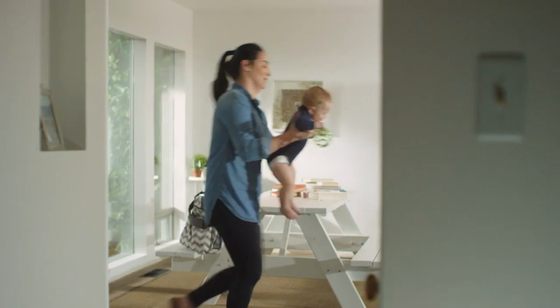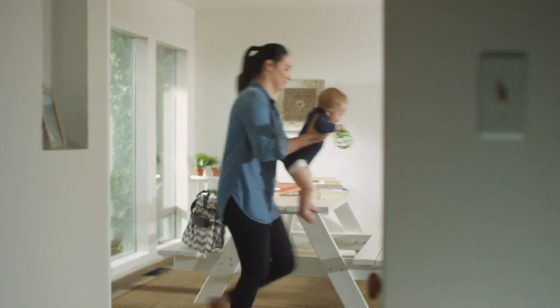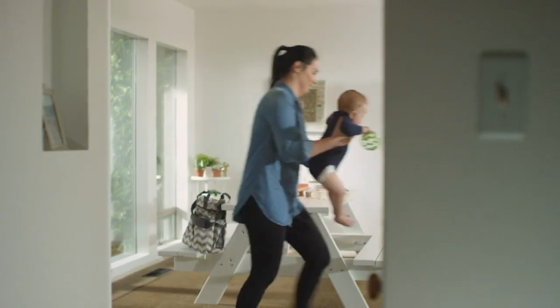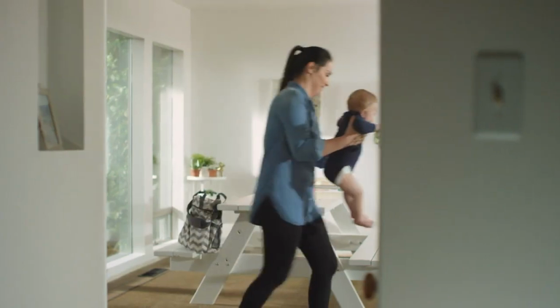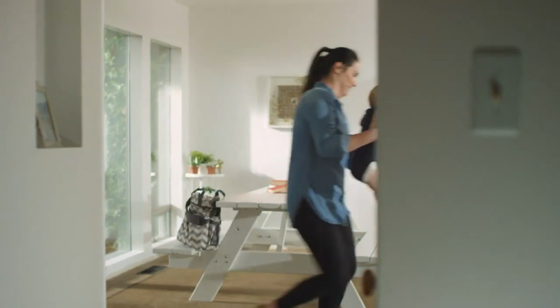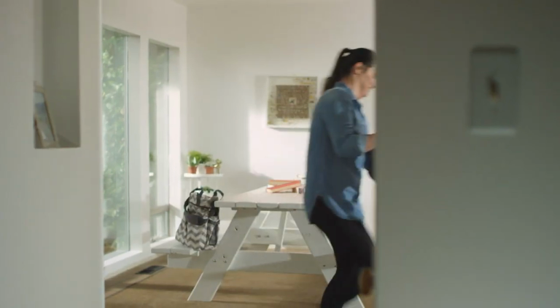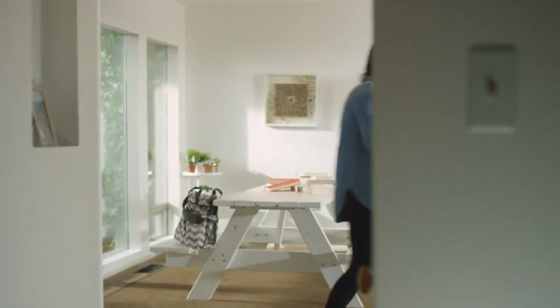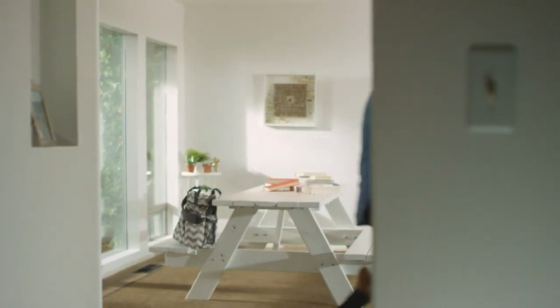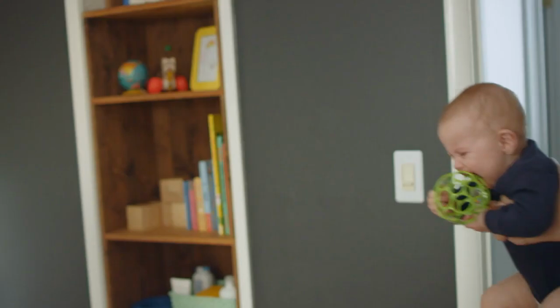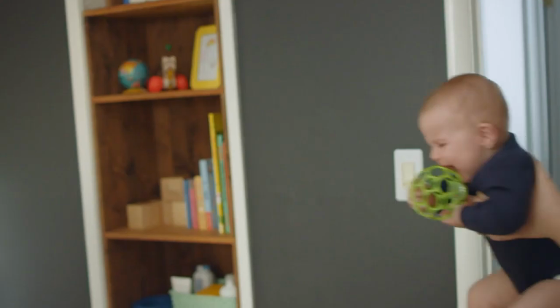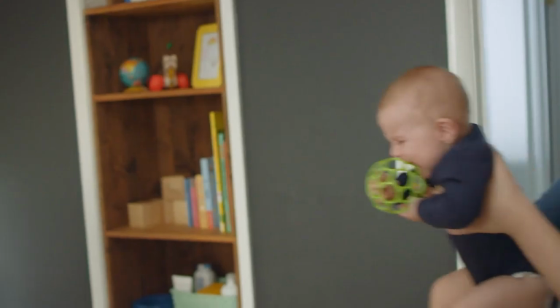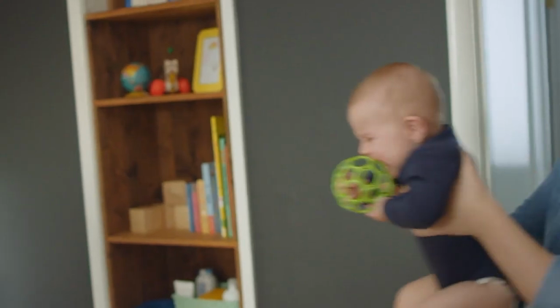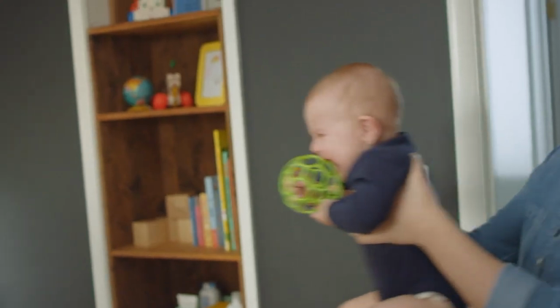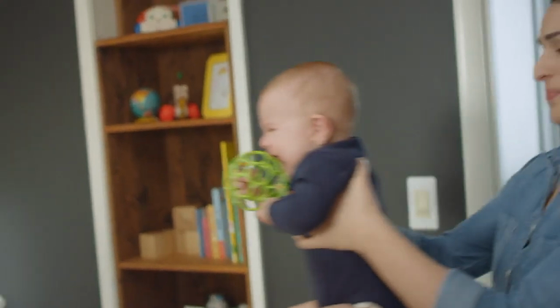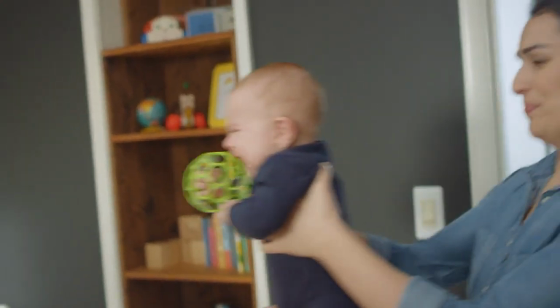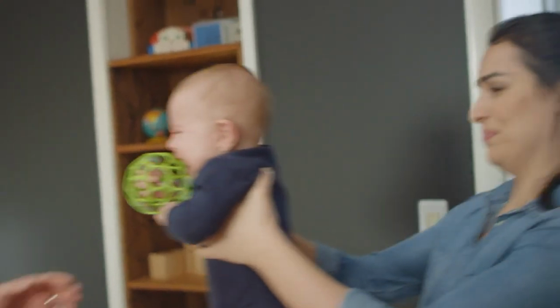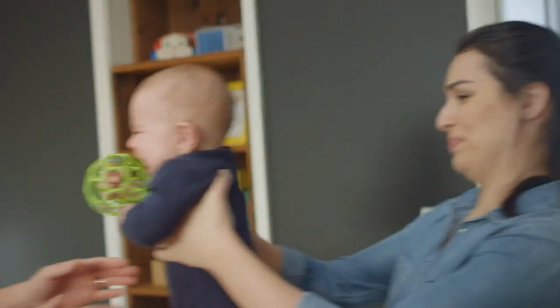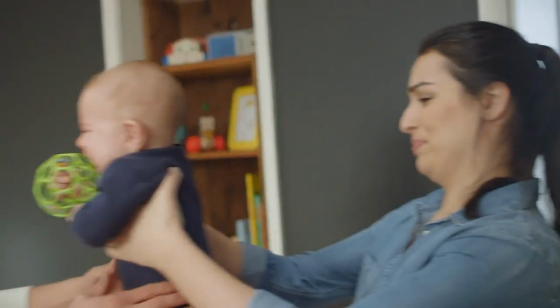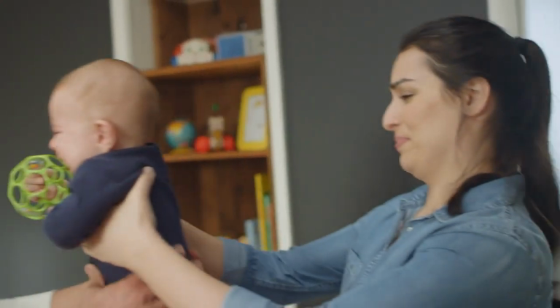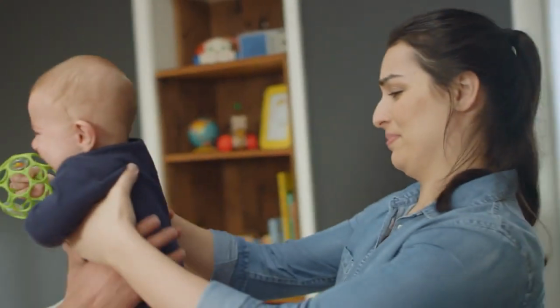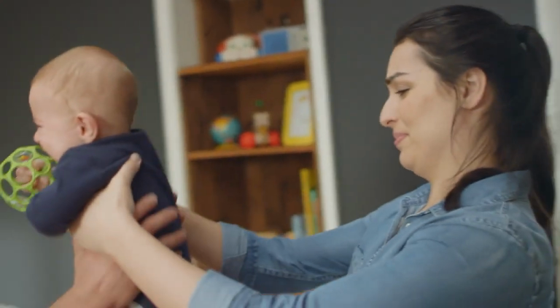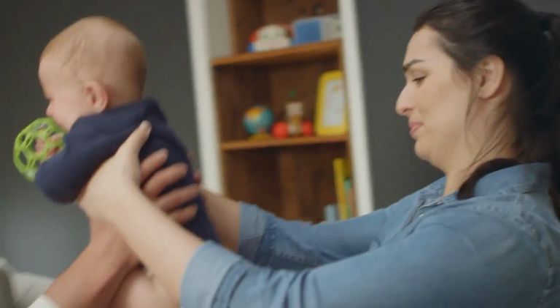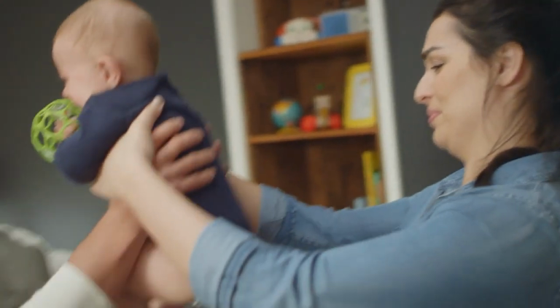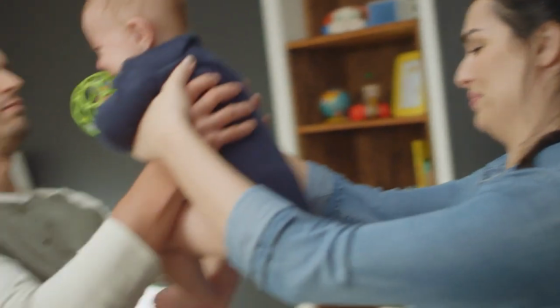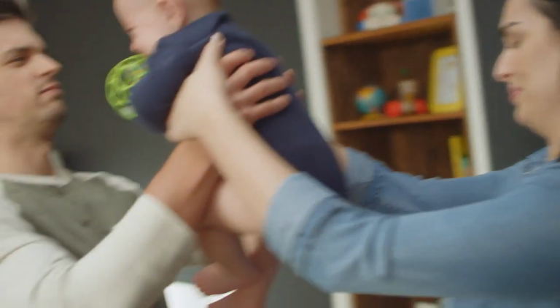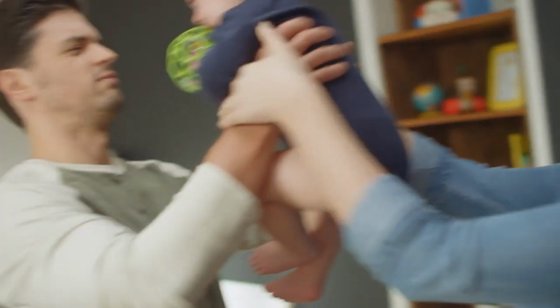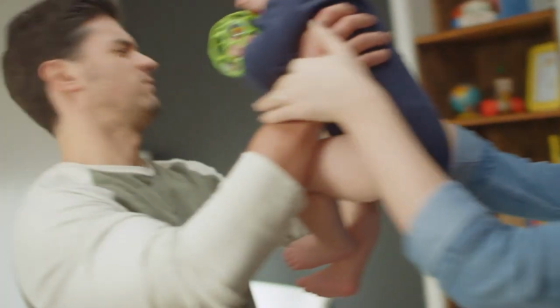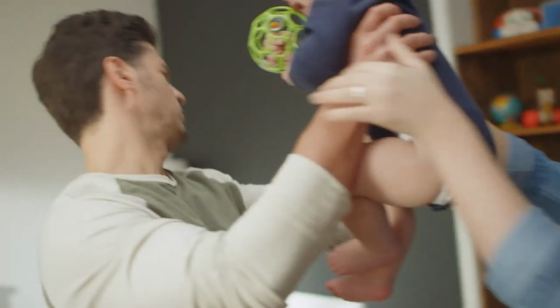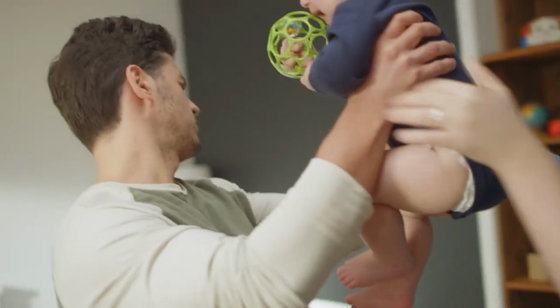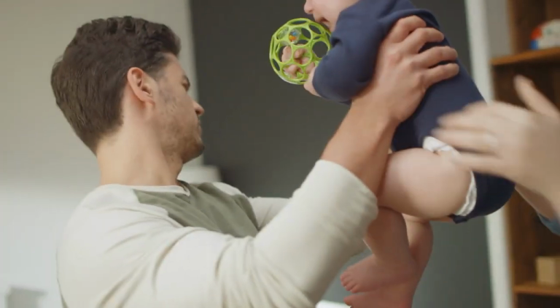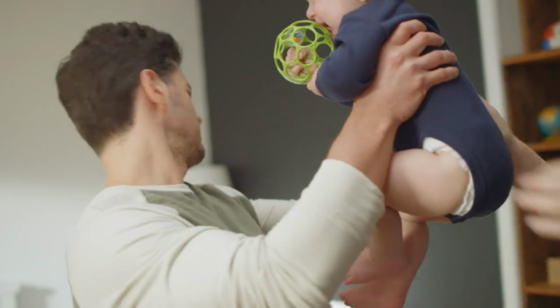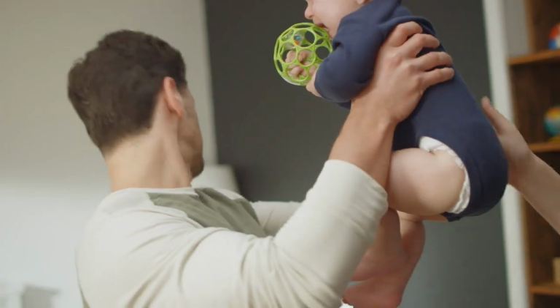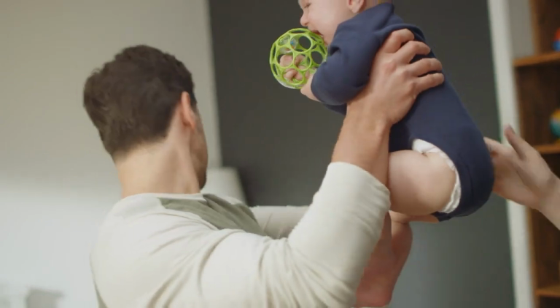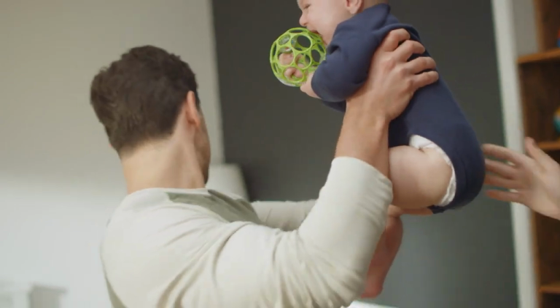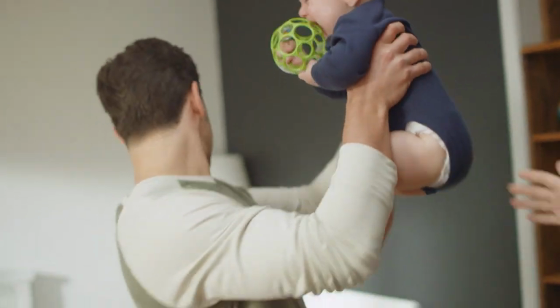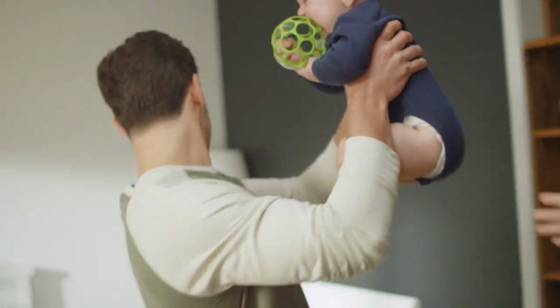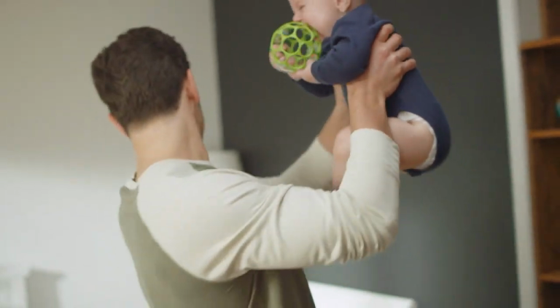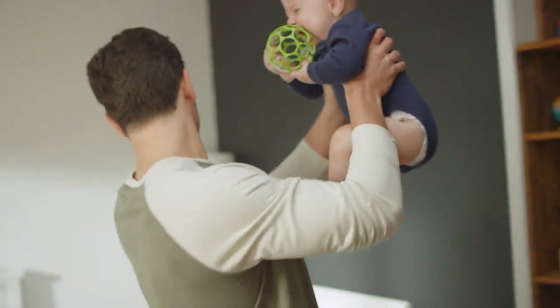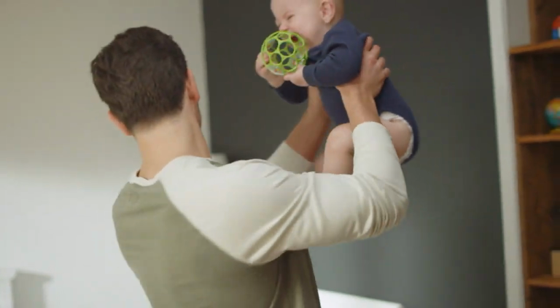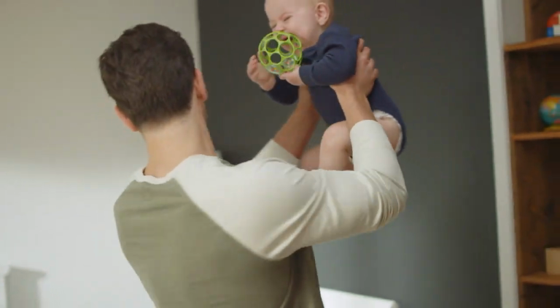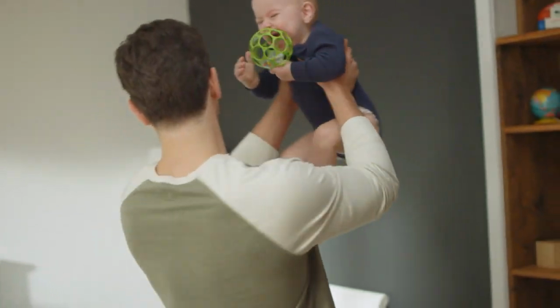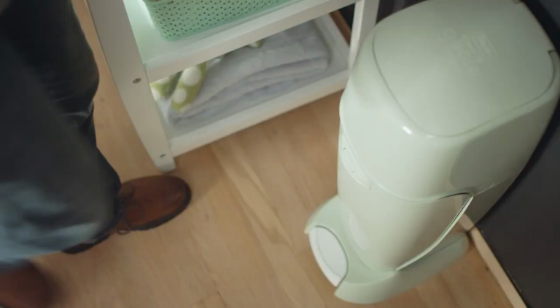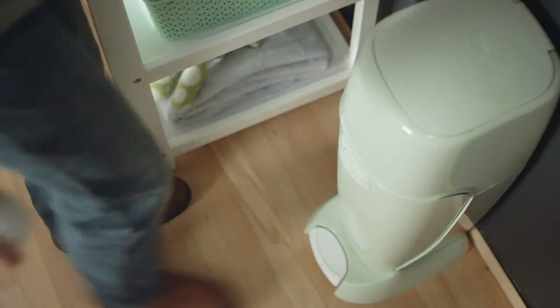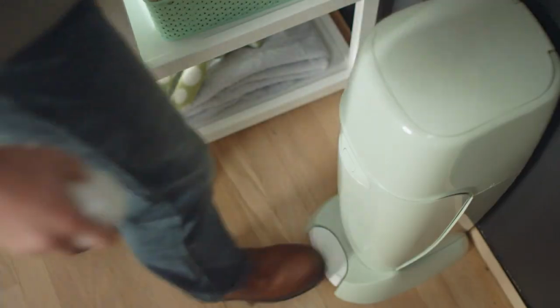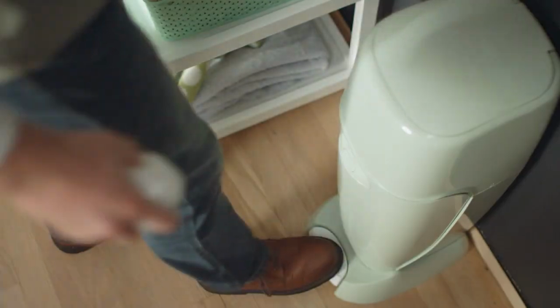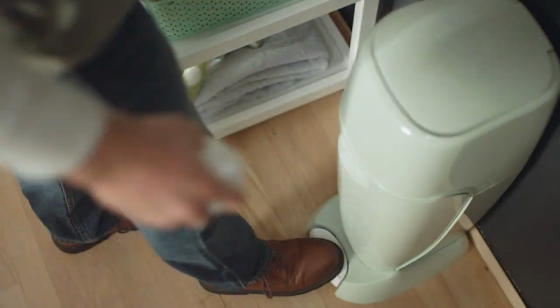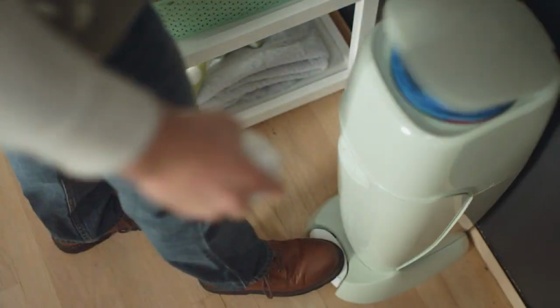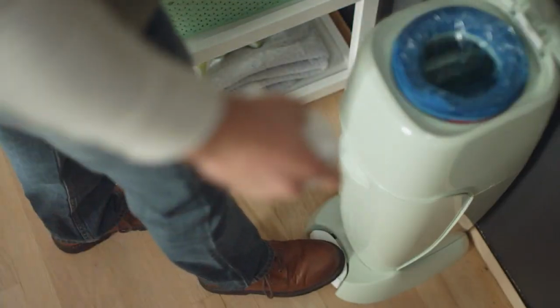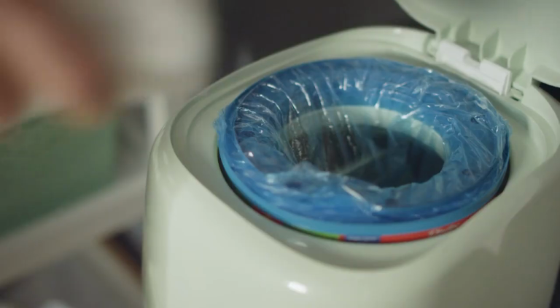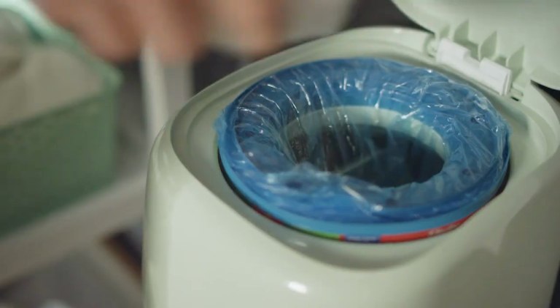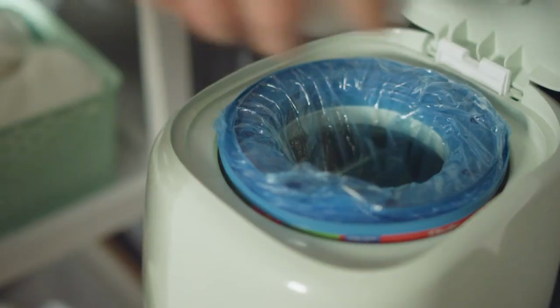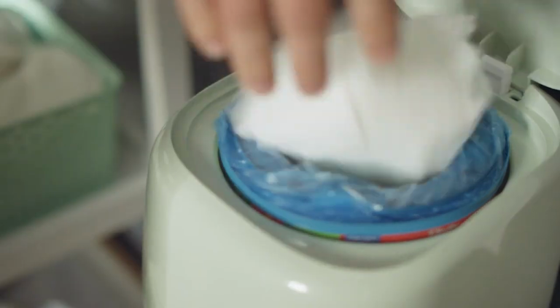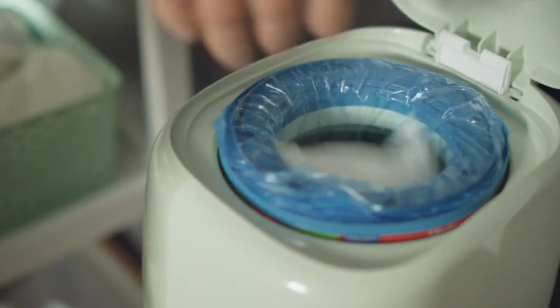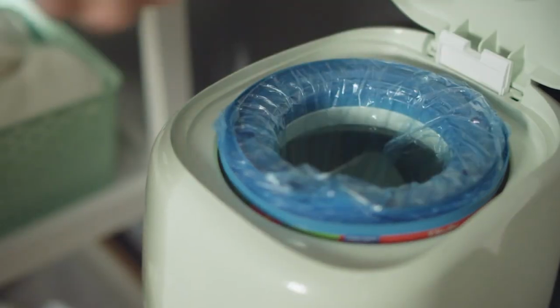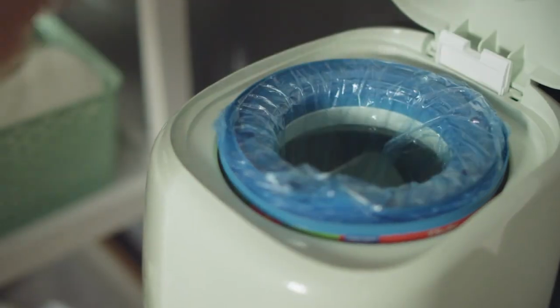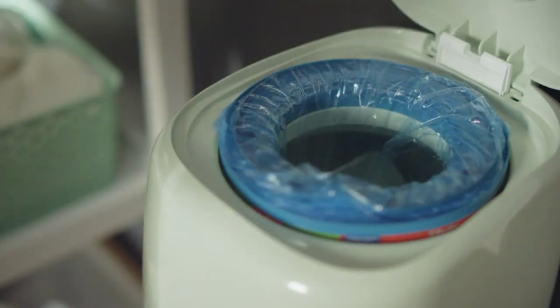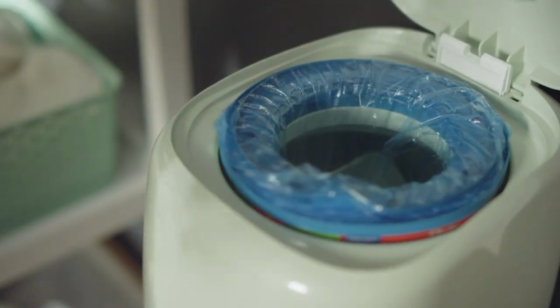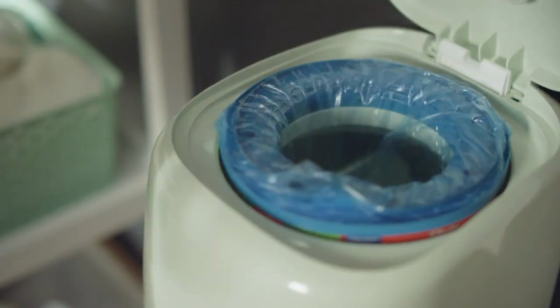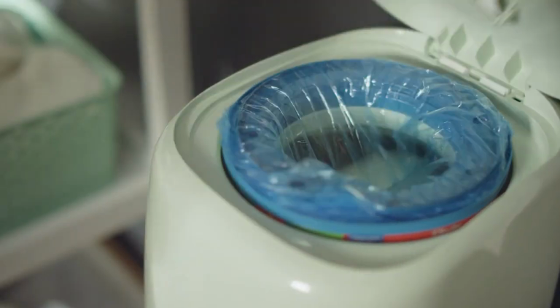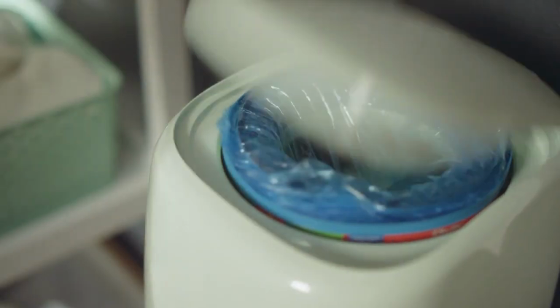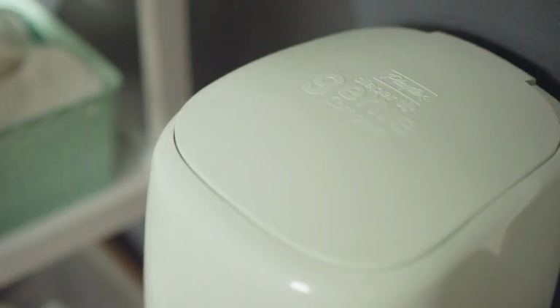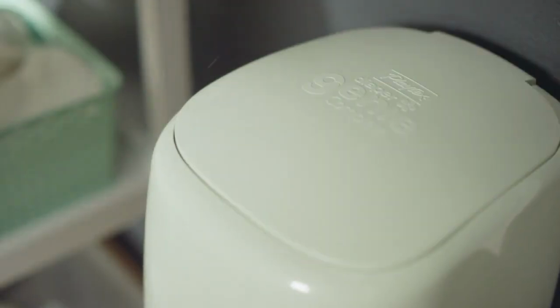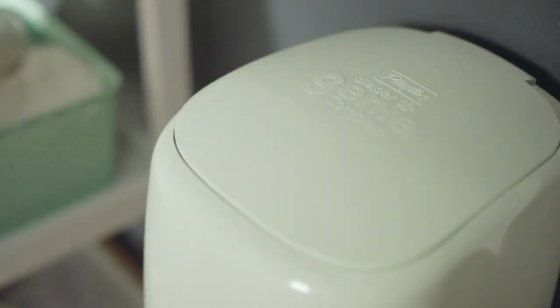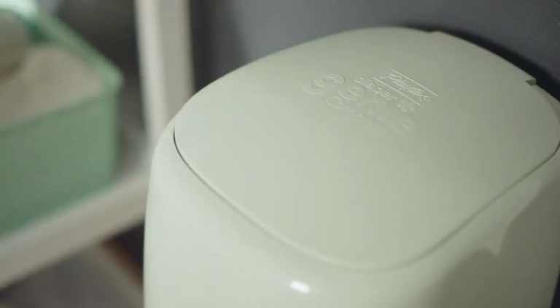So hand off your problems to your new best friend. No, not that one. Your other best friend — the Diaper Genie Complete.